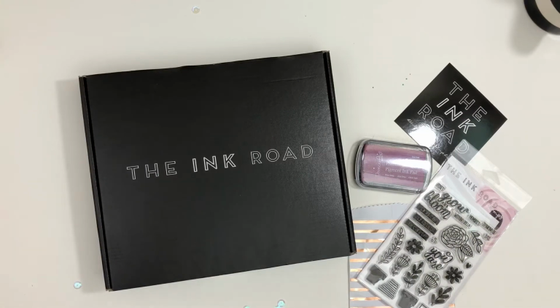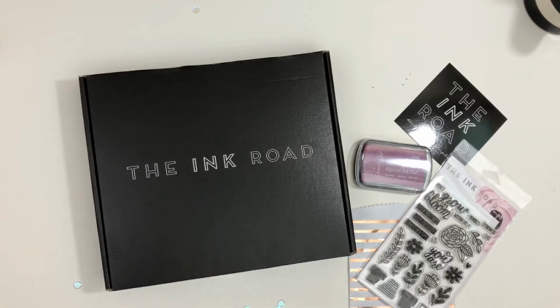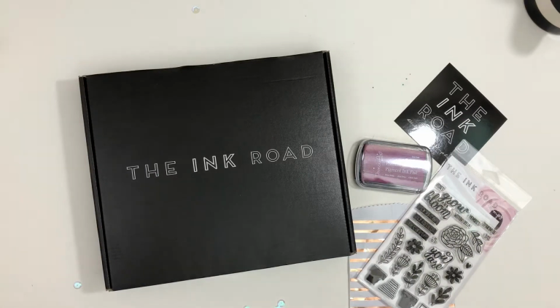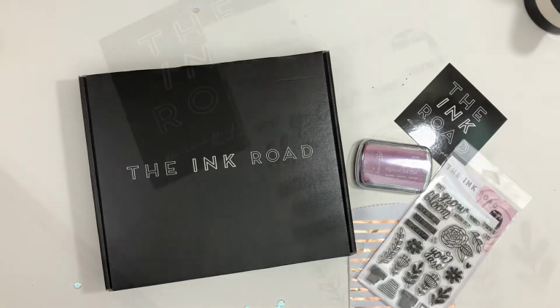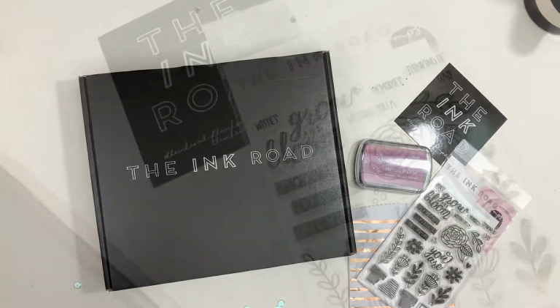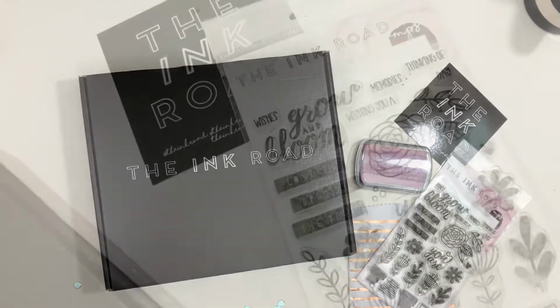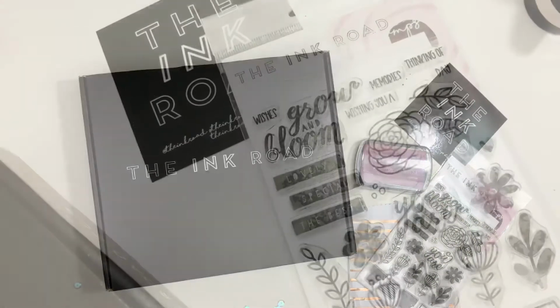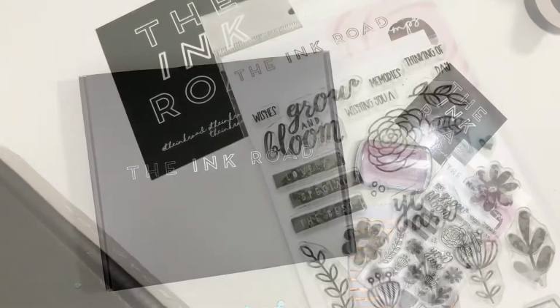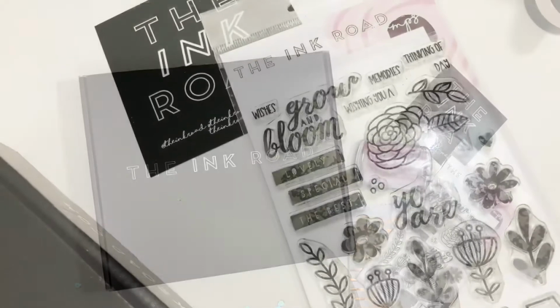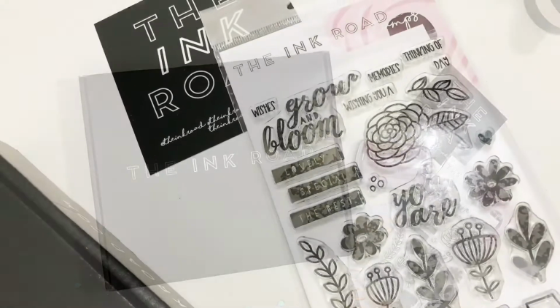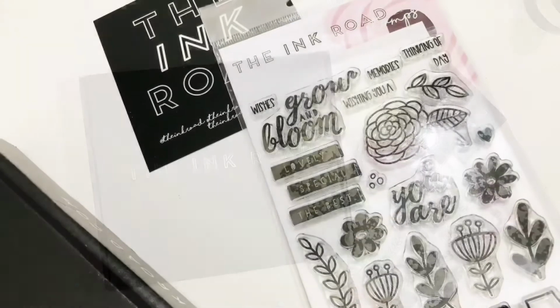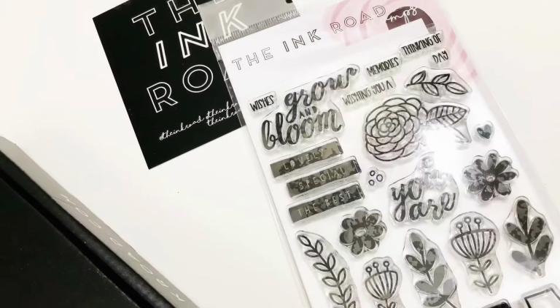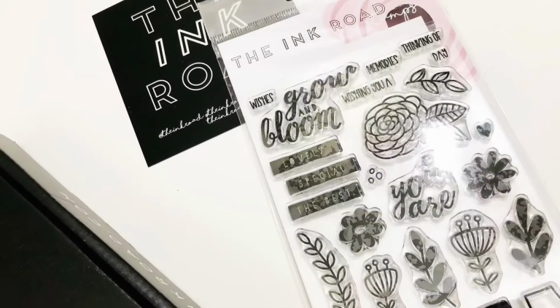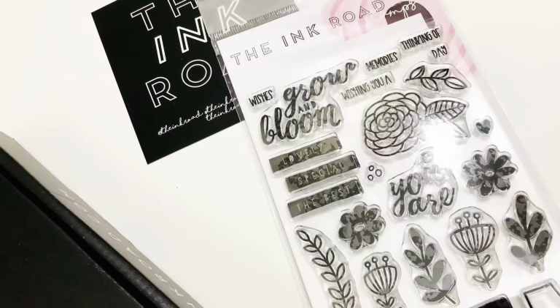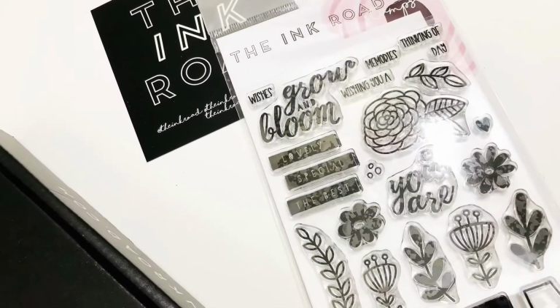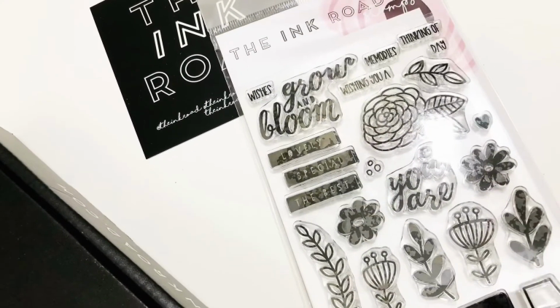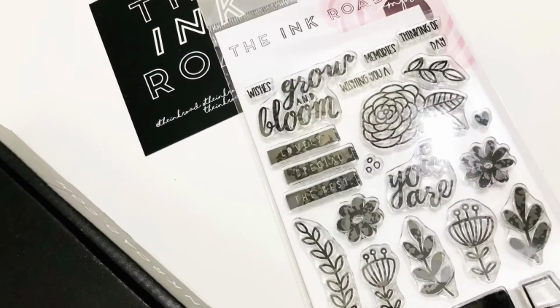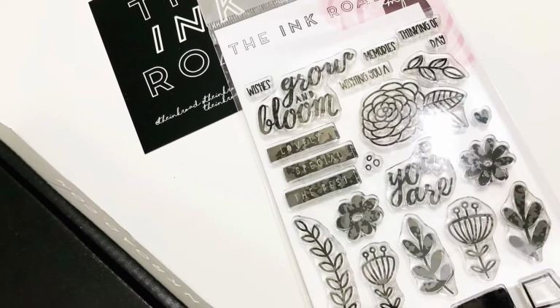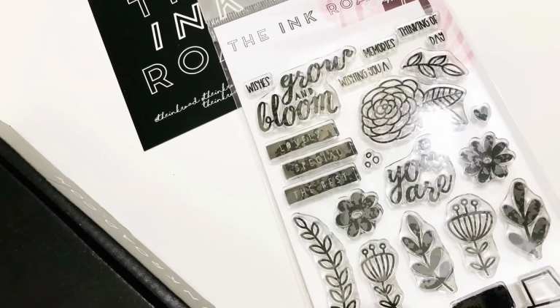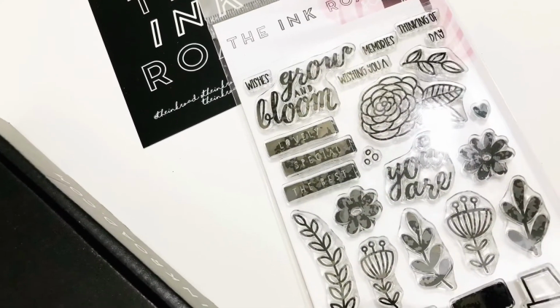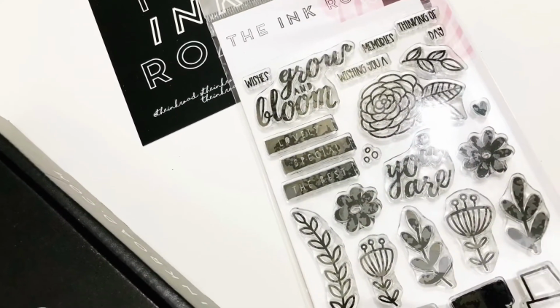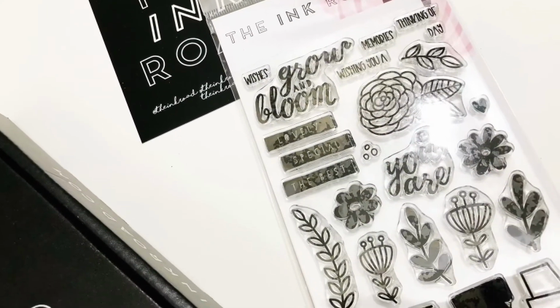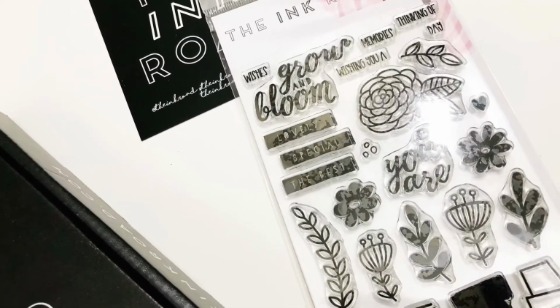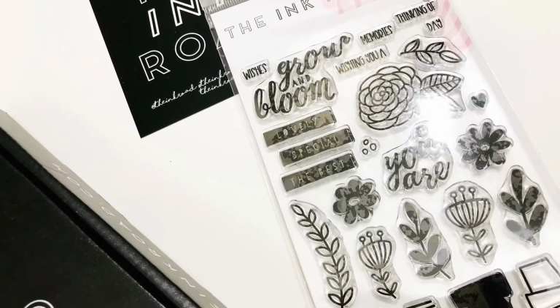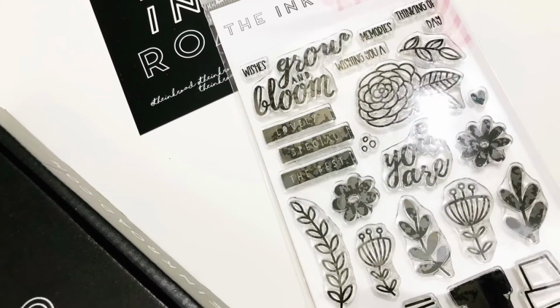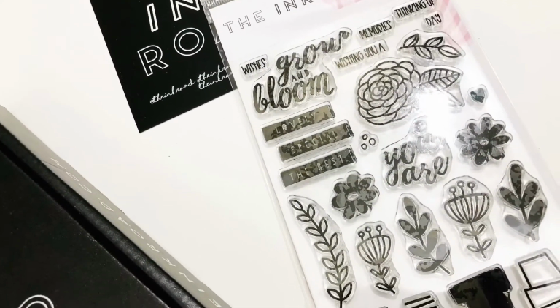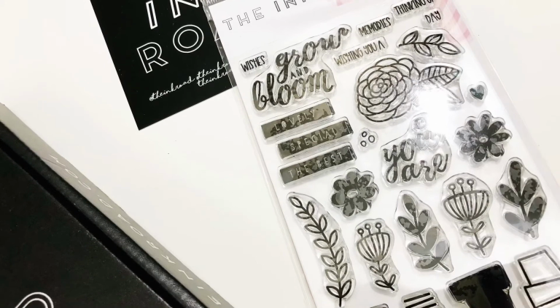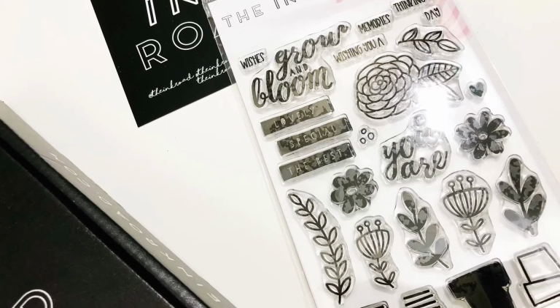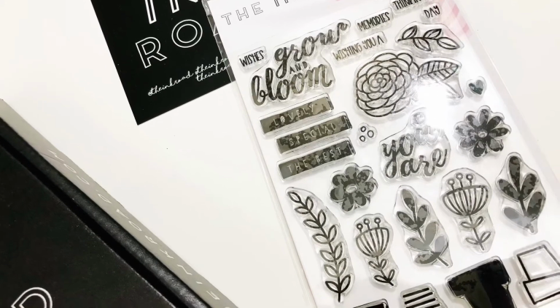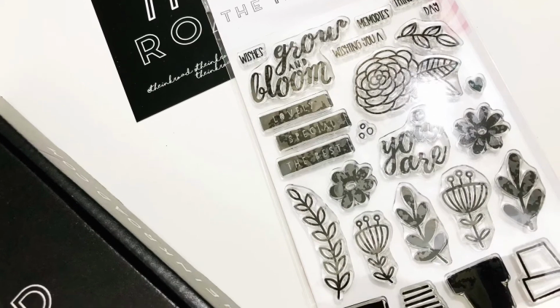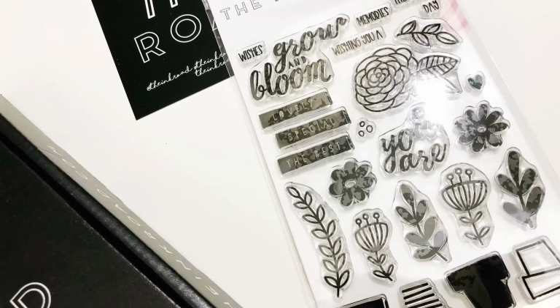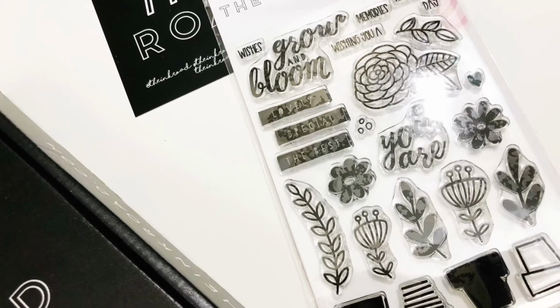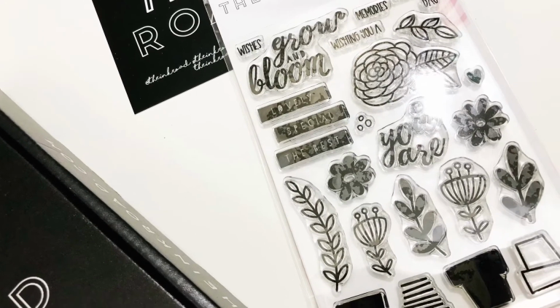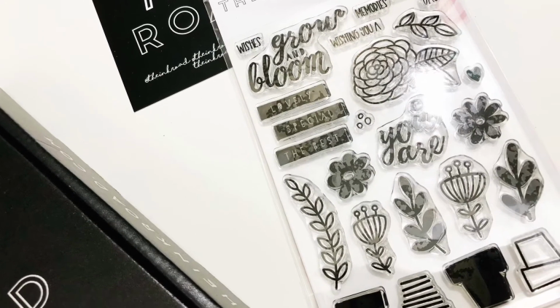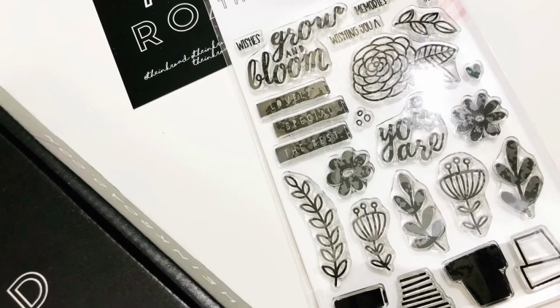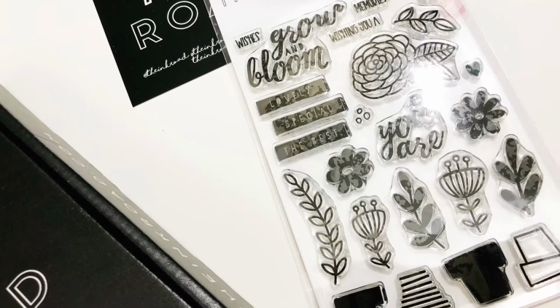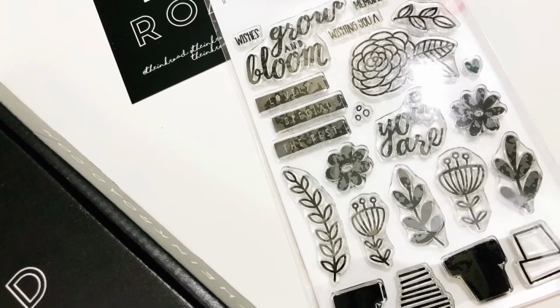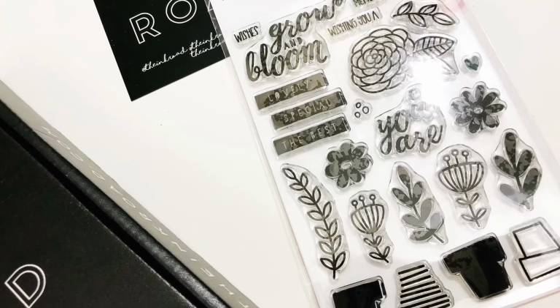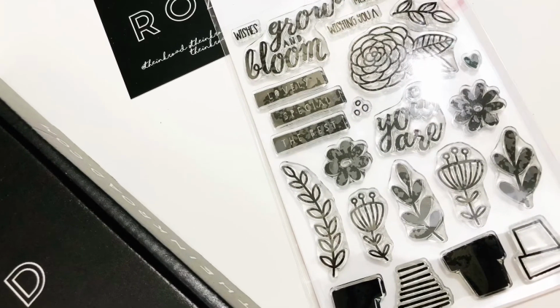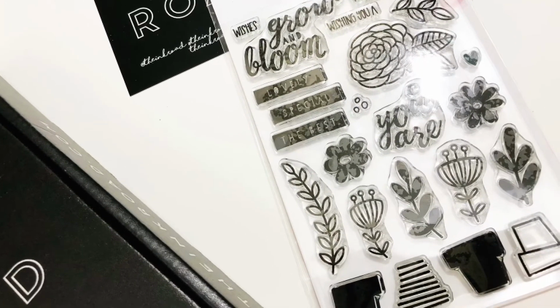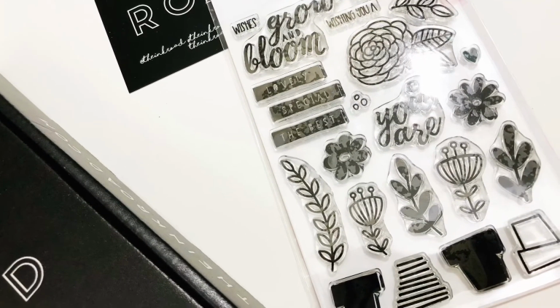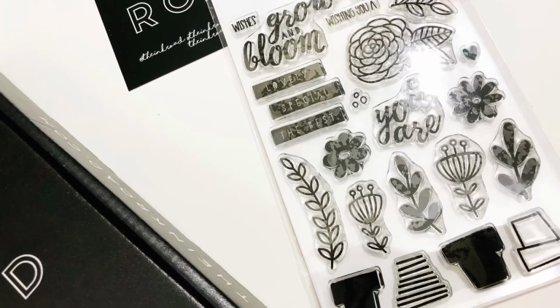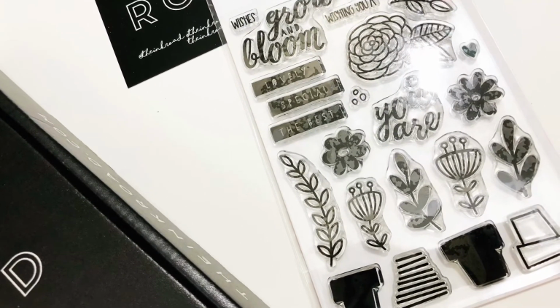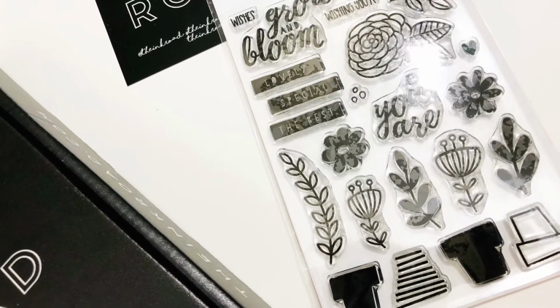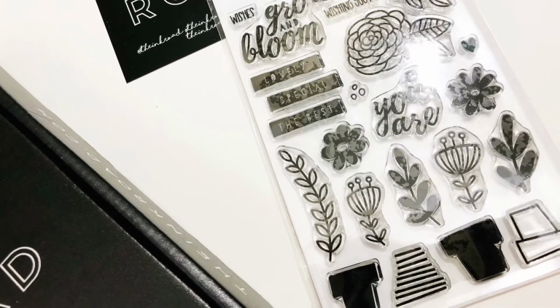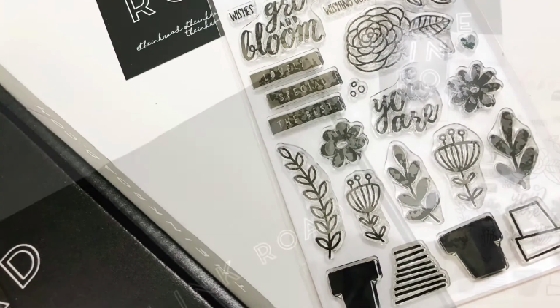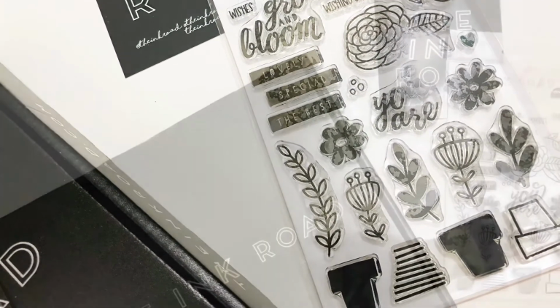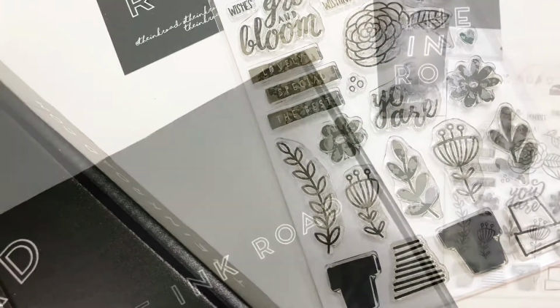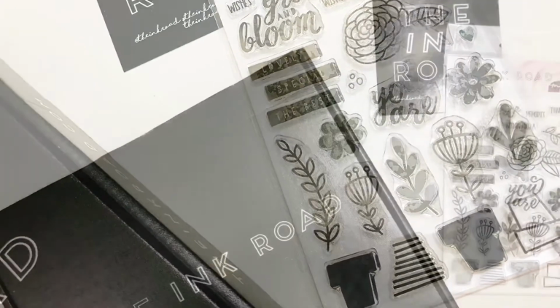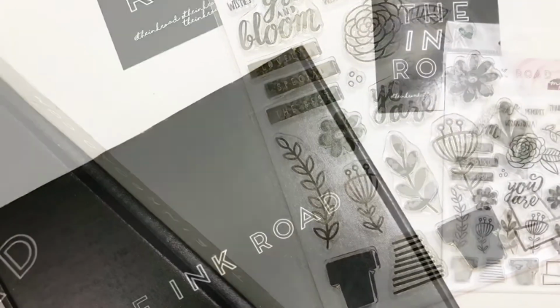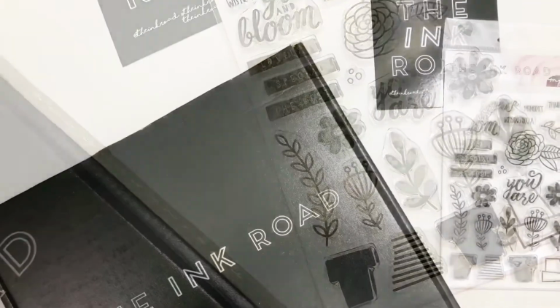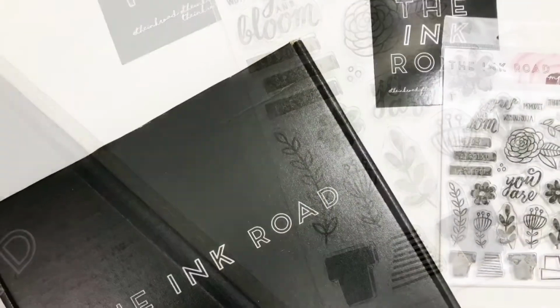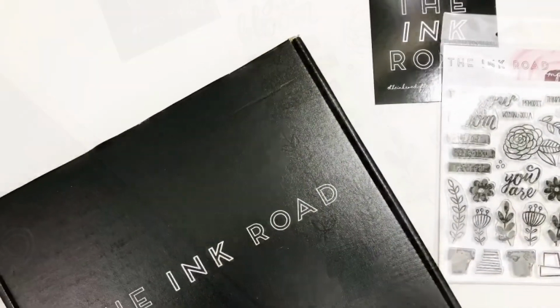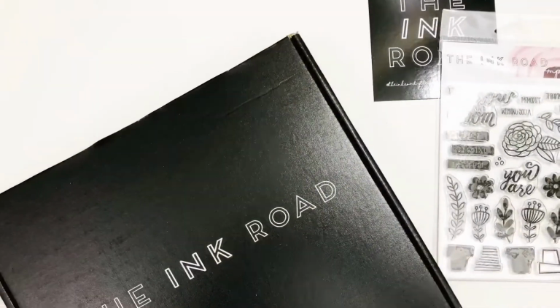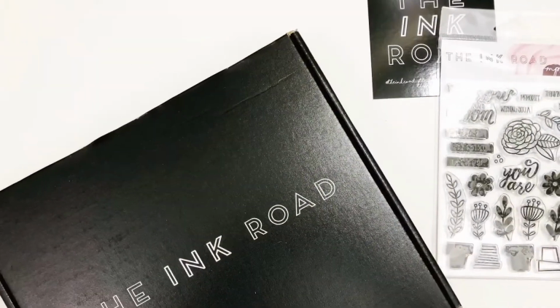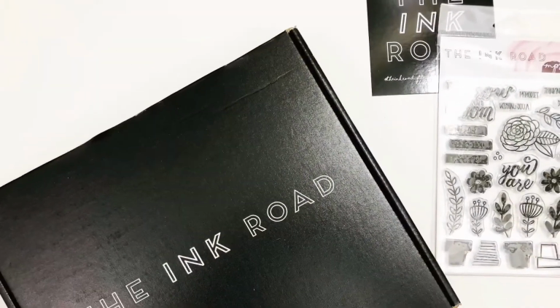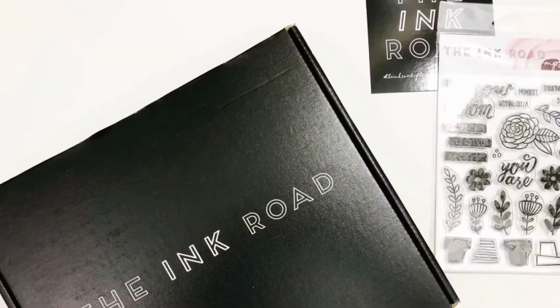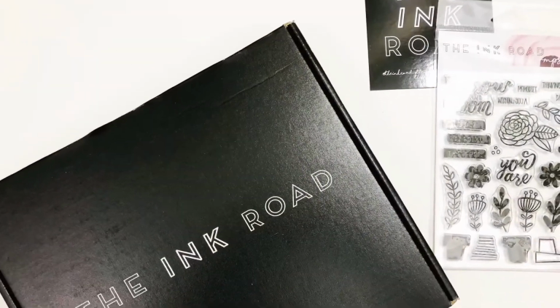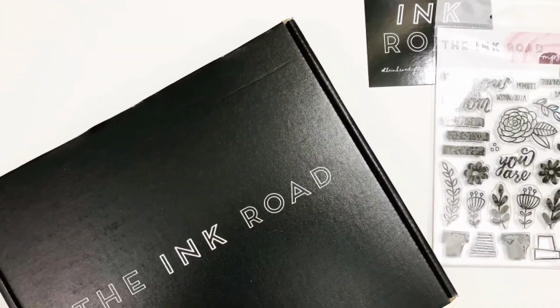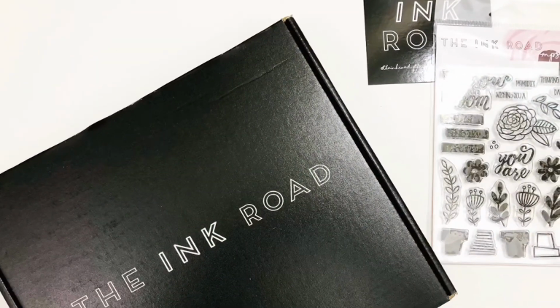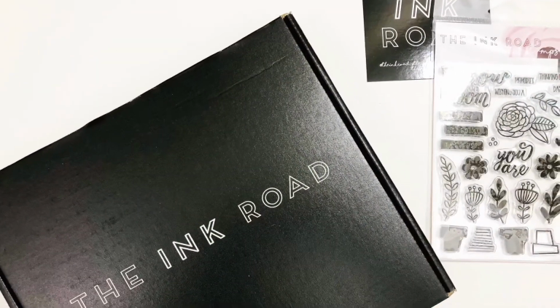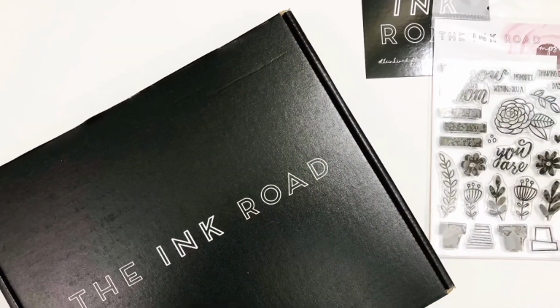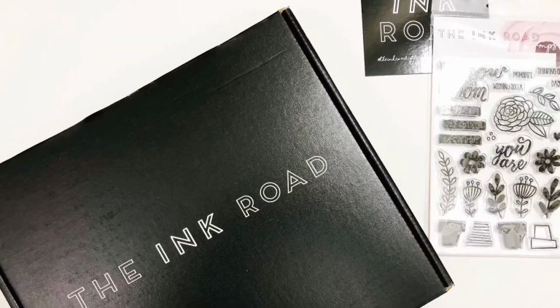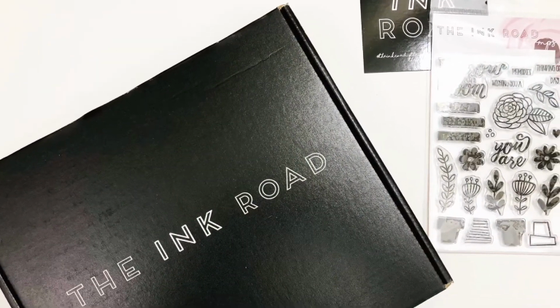Here are some close-ups of the stamp set. I'll leave all the information and the link down below for you guys. I hope you have a great day — thanks so much for watching, bye bye!